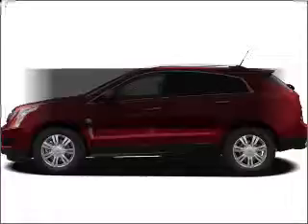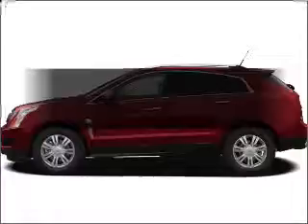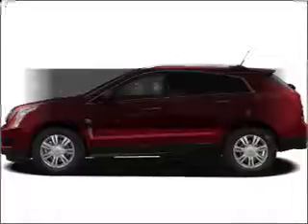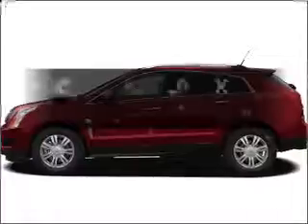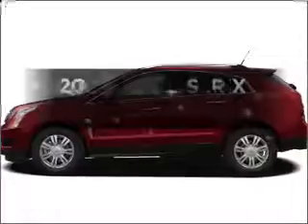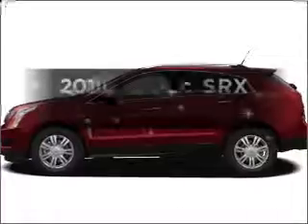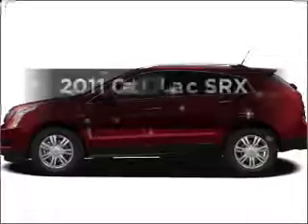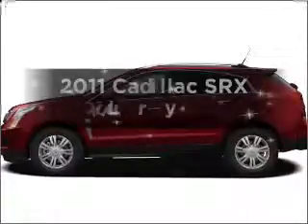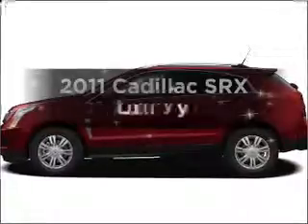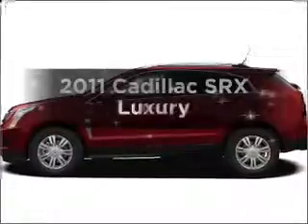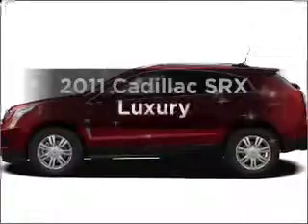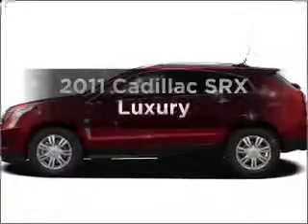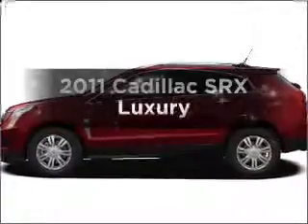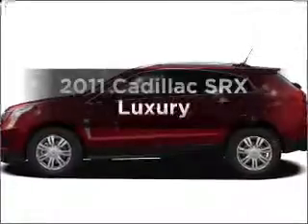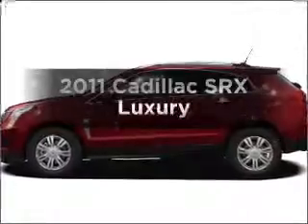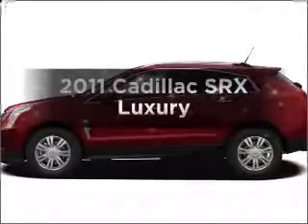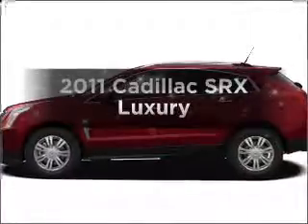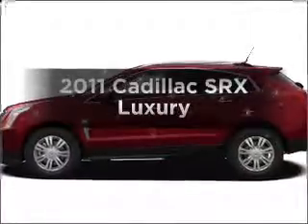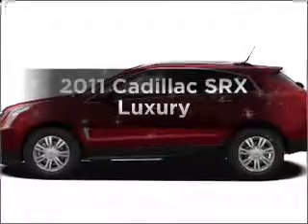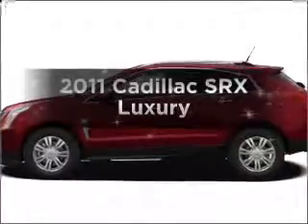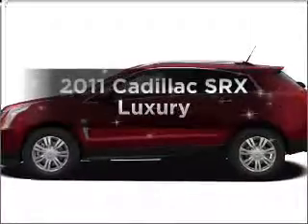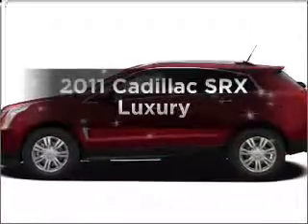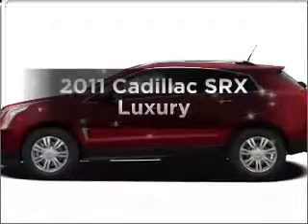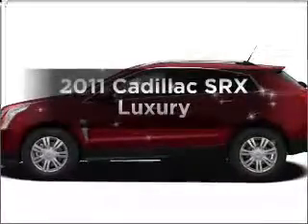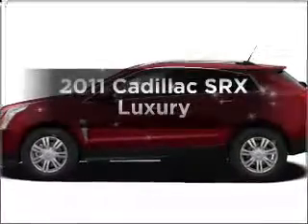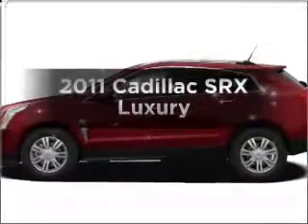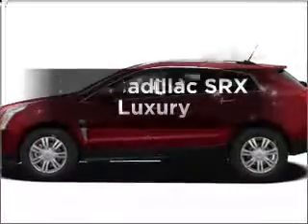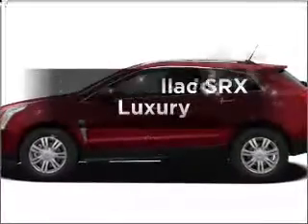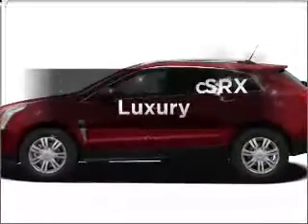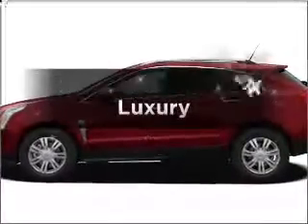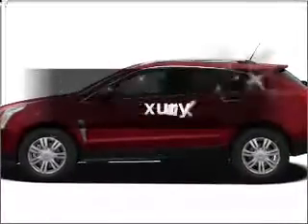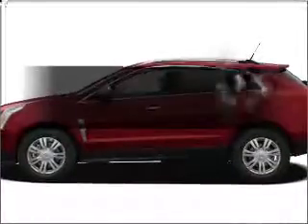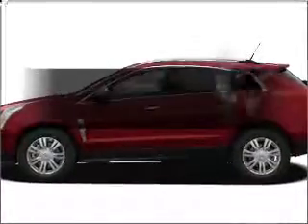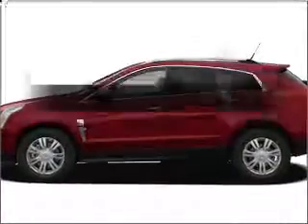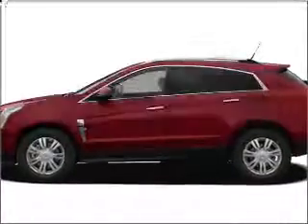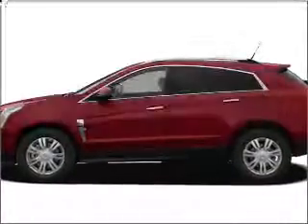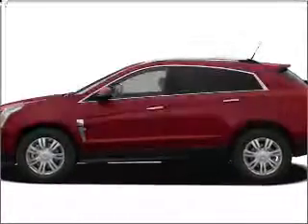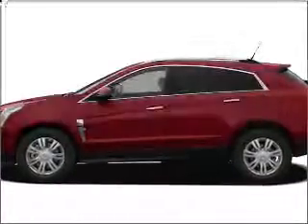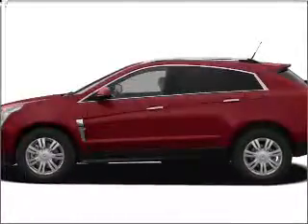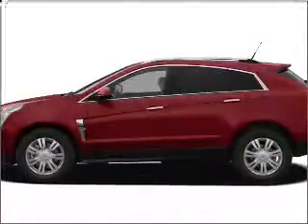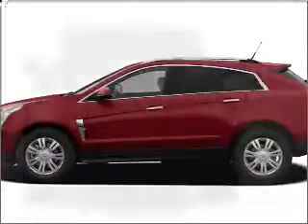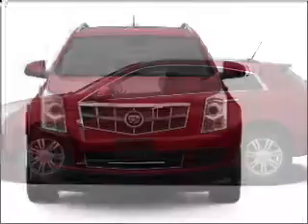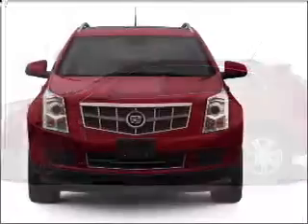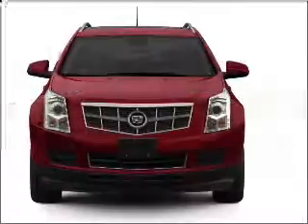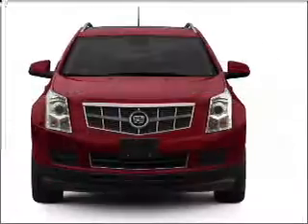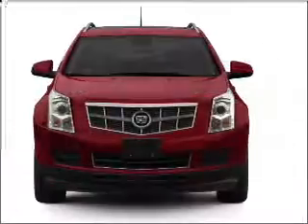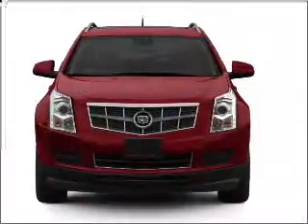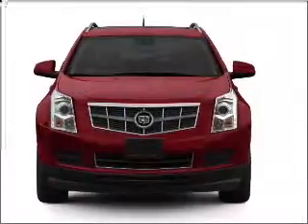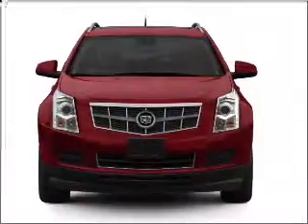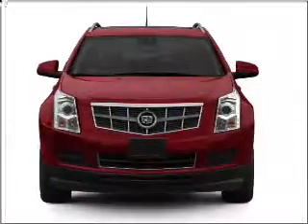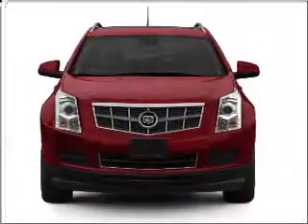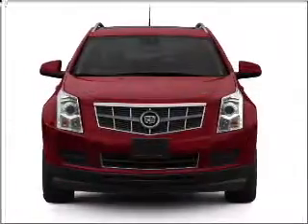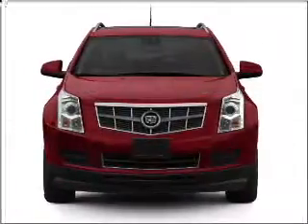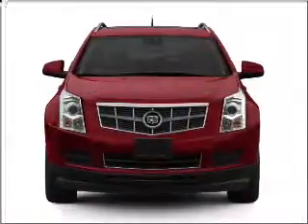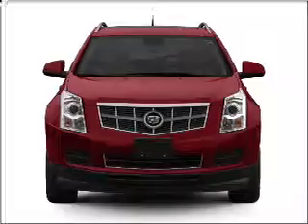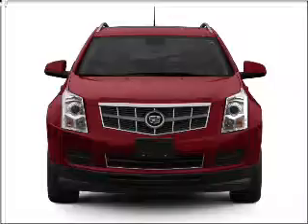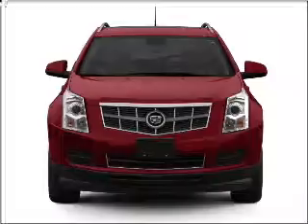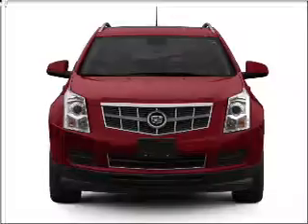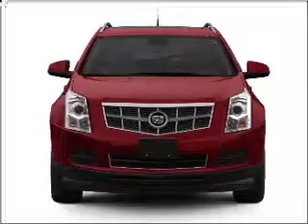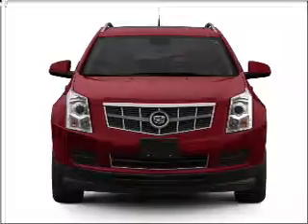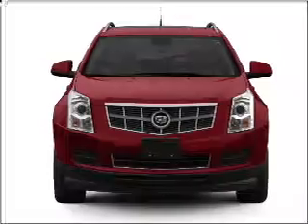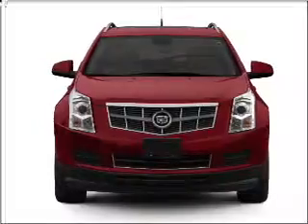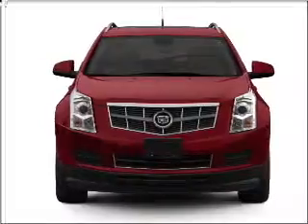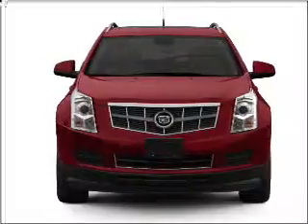Introducing the 2011 Cadillac SRX. If you're looking for a first-rate auto, this one could be yours today.